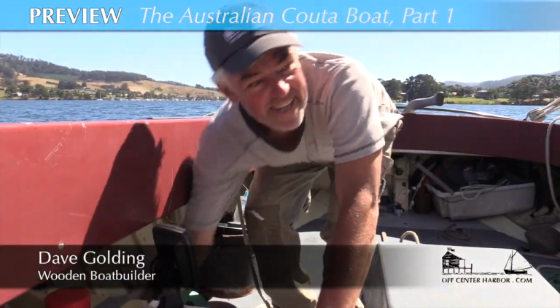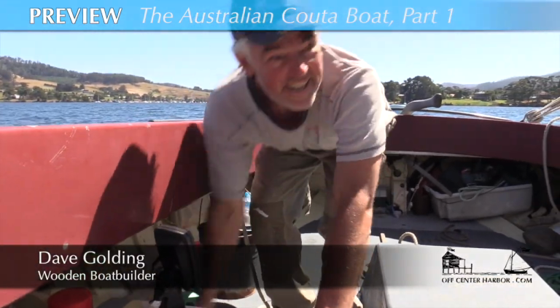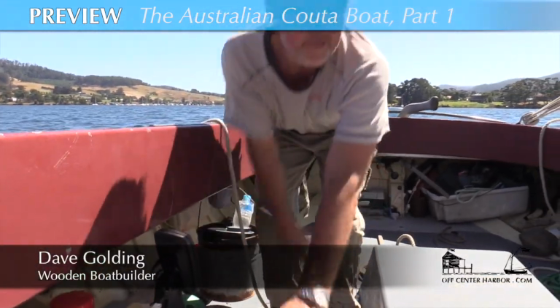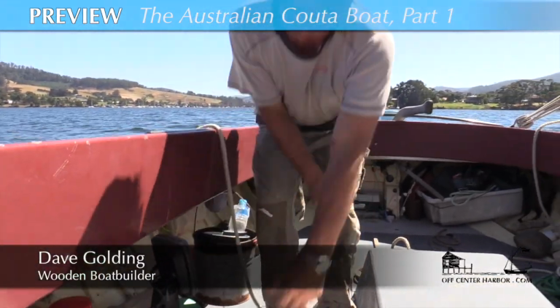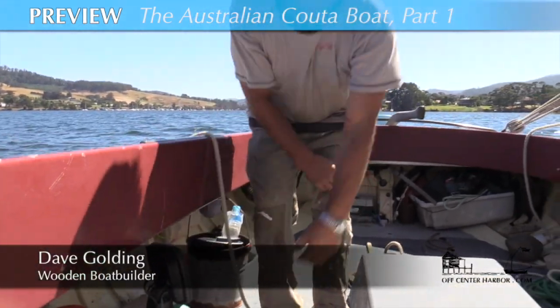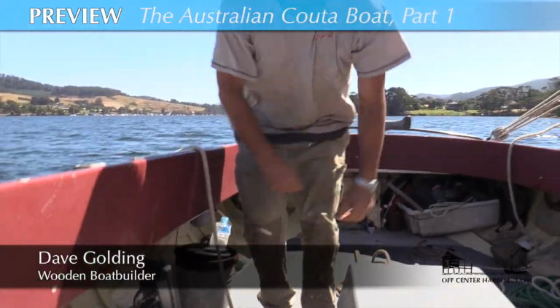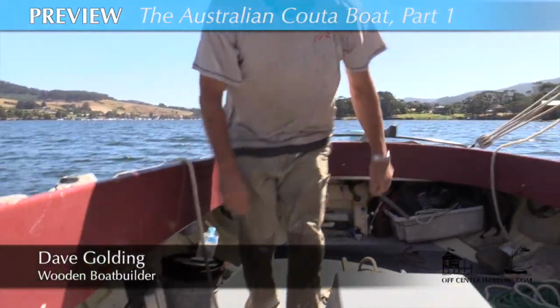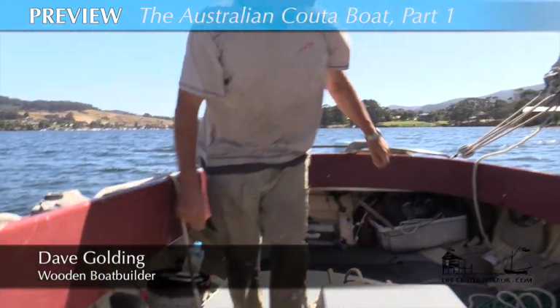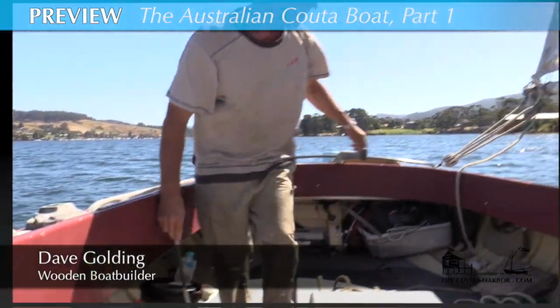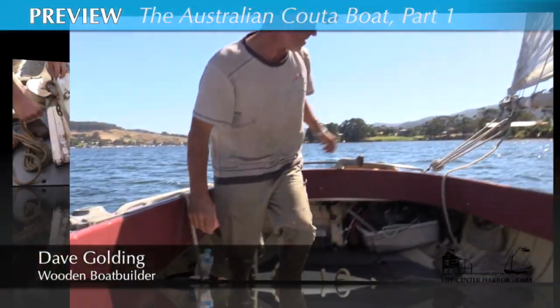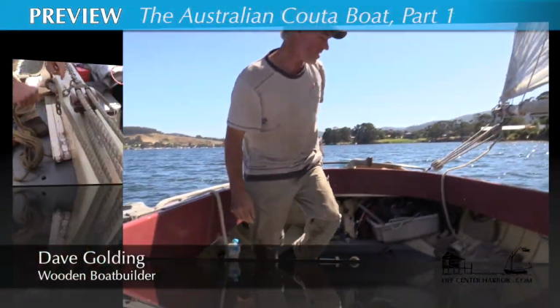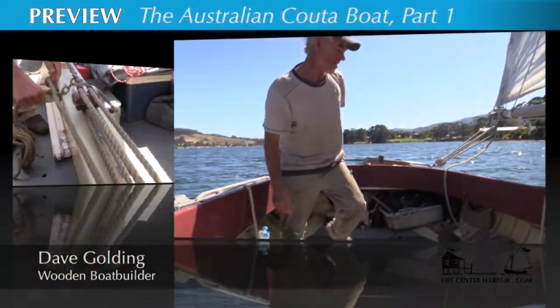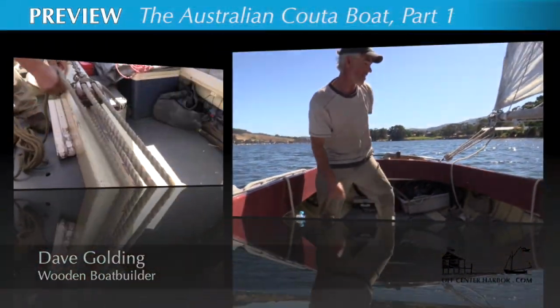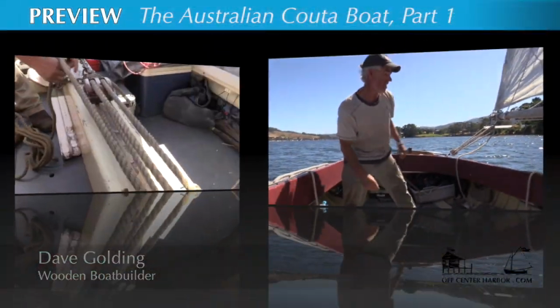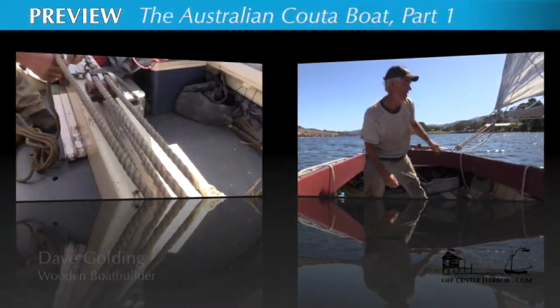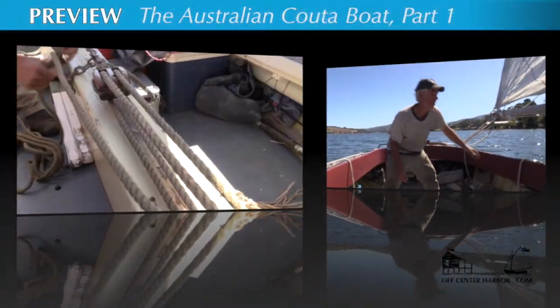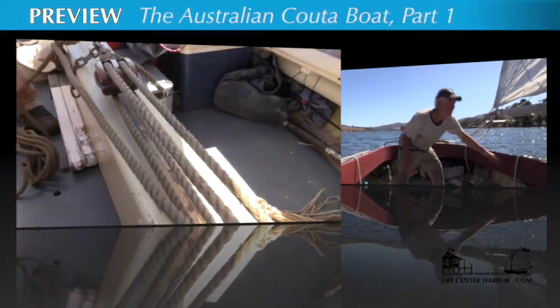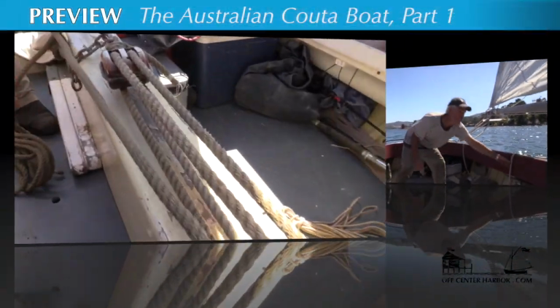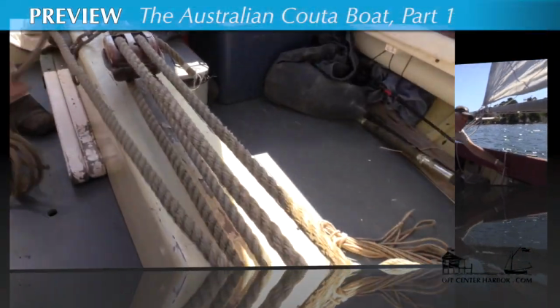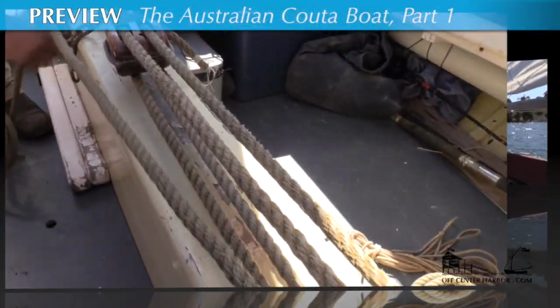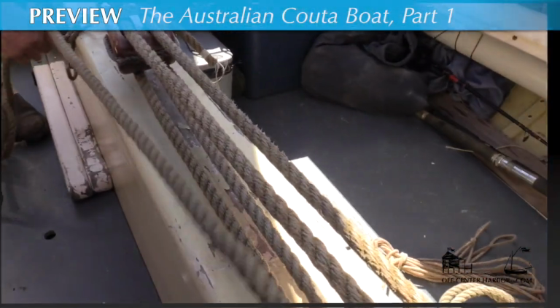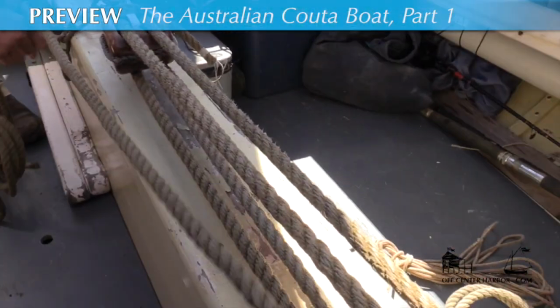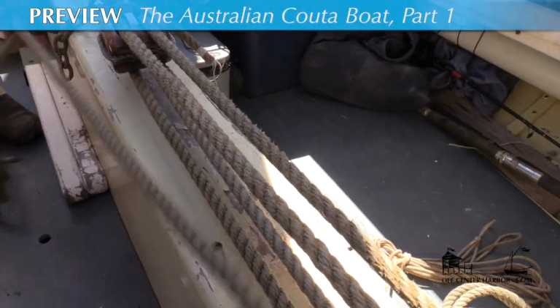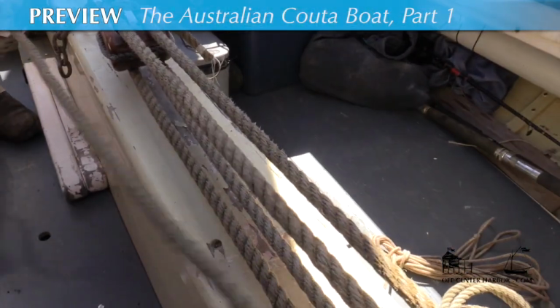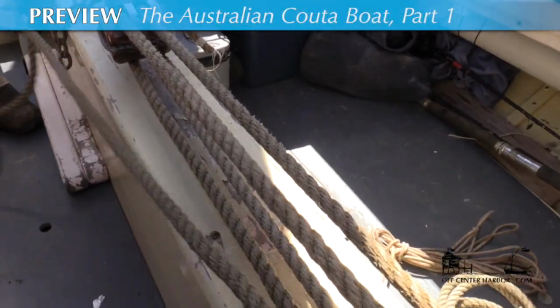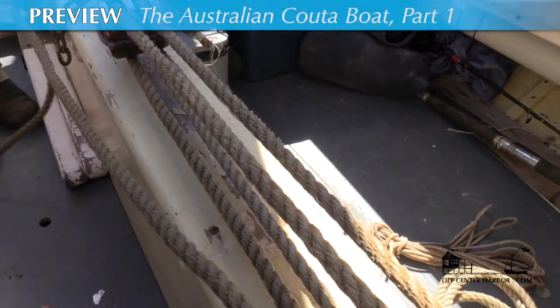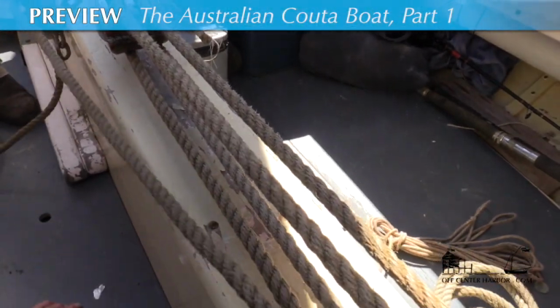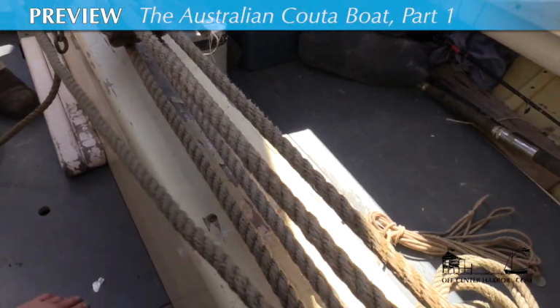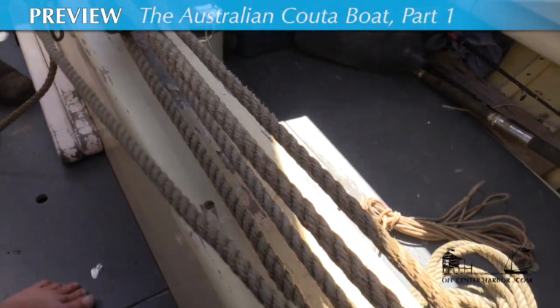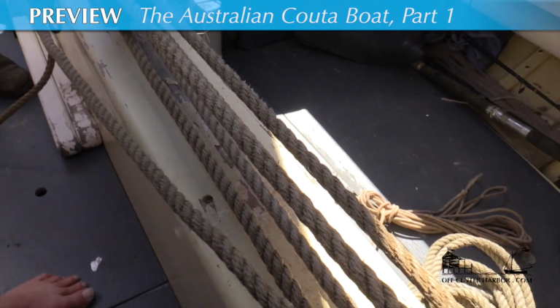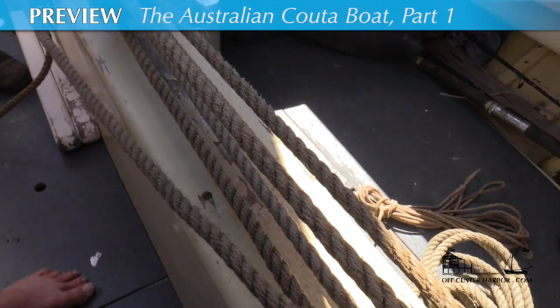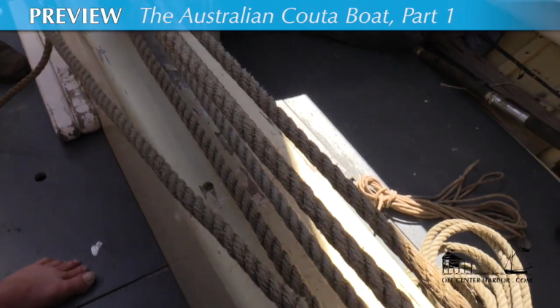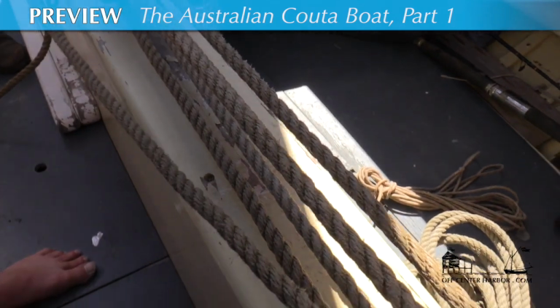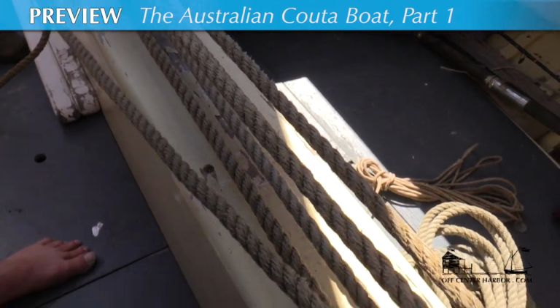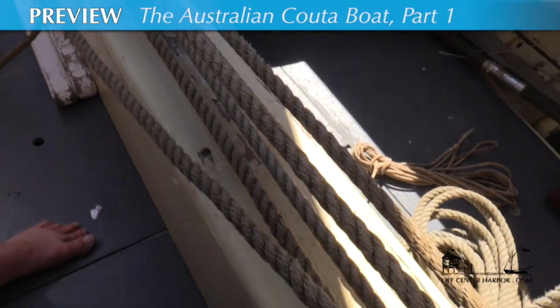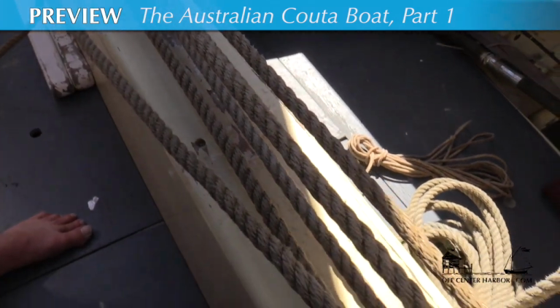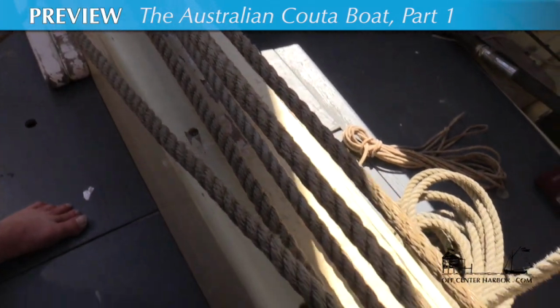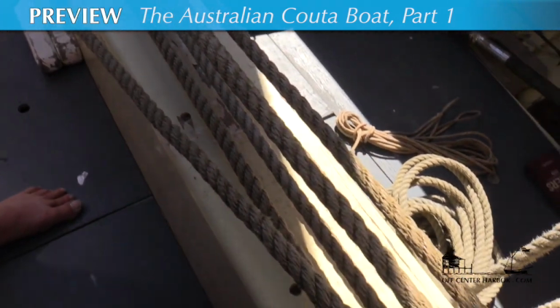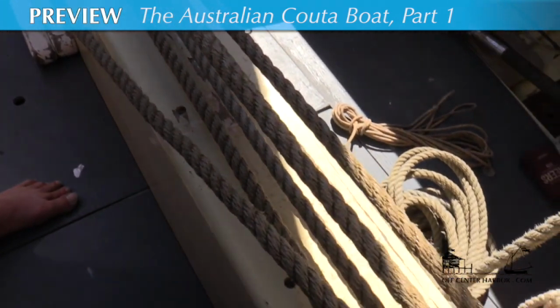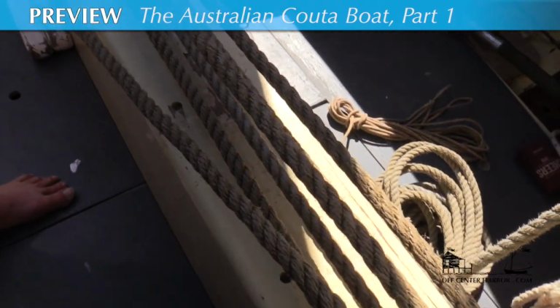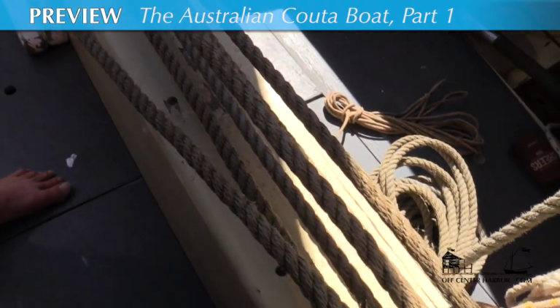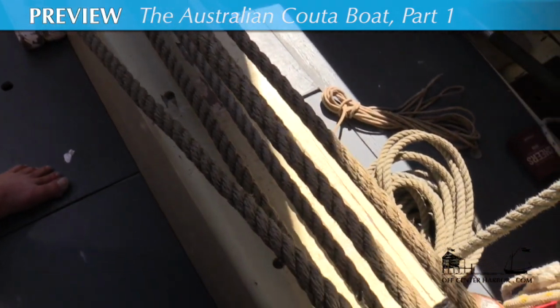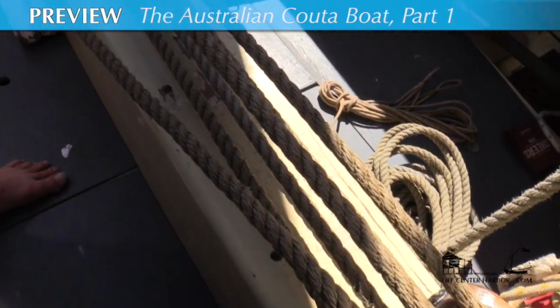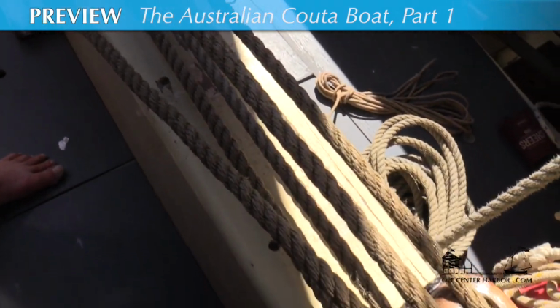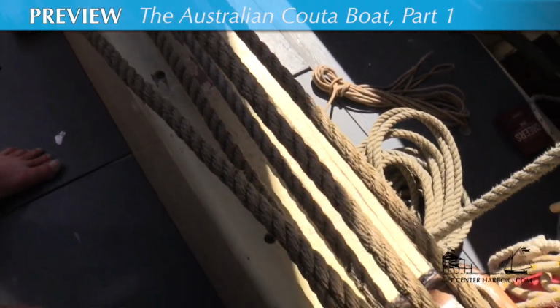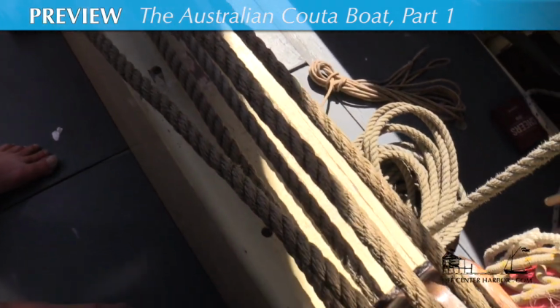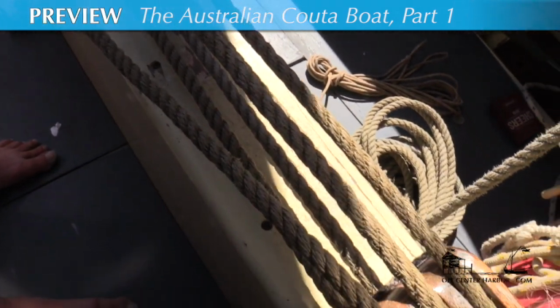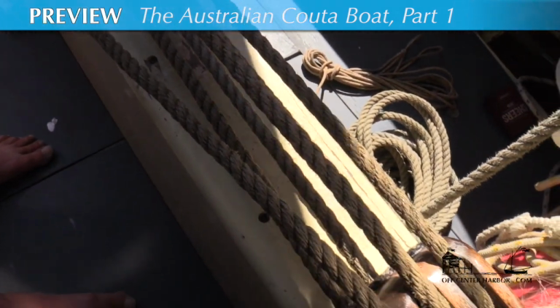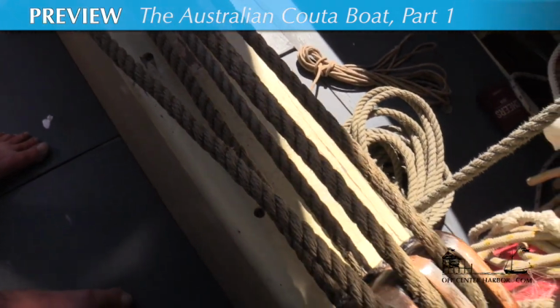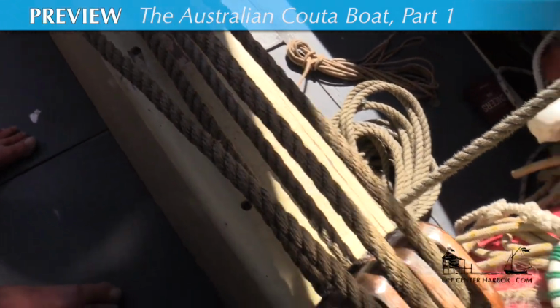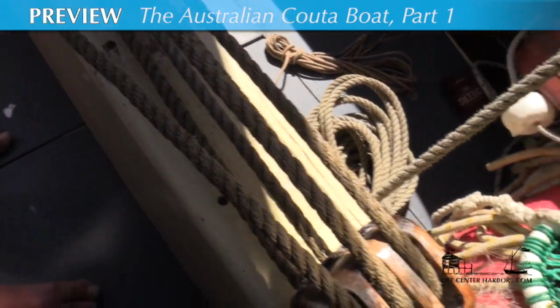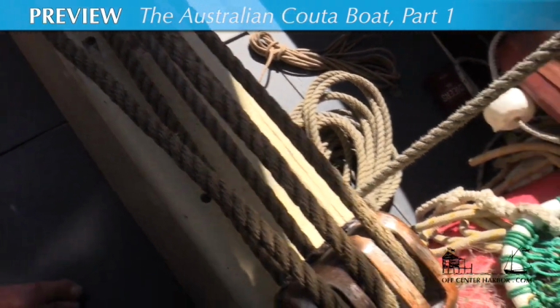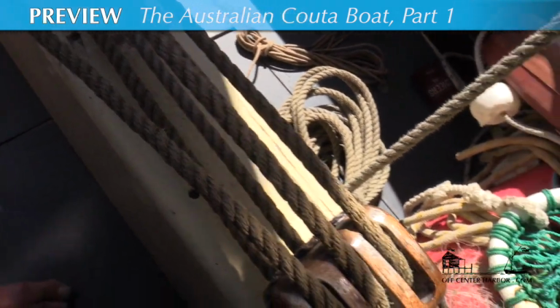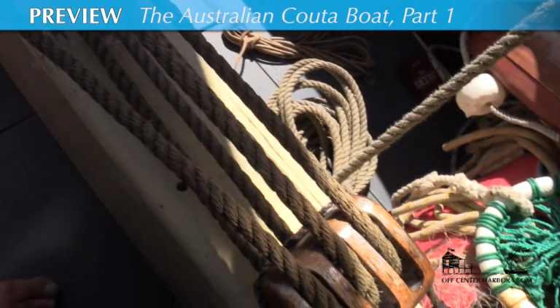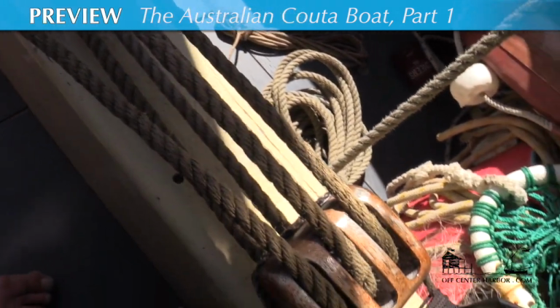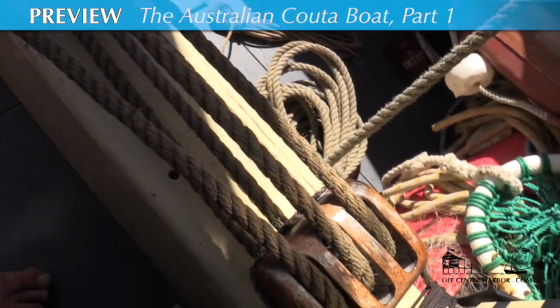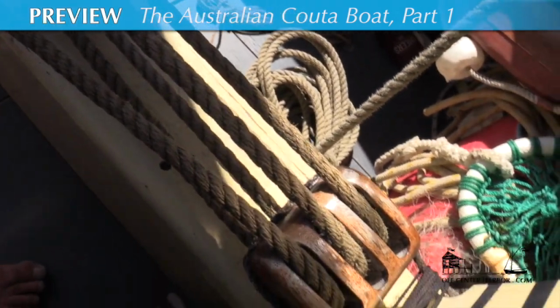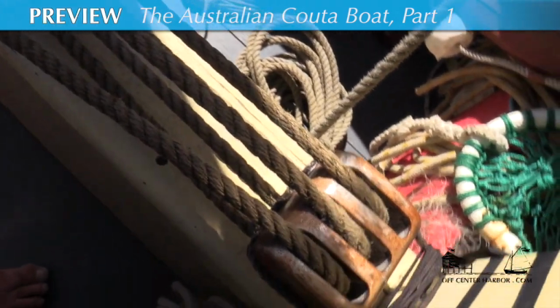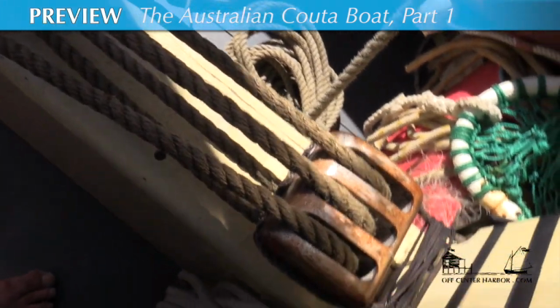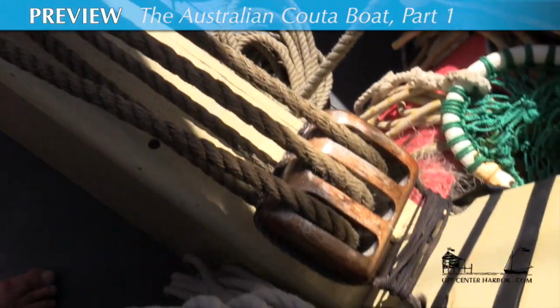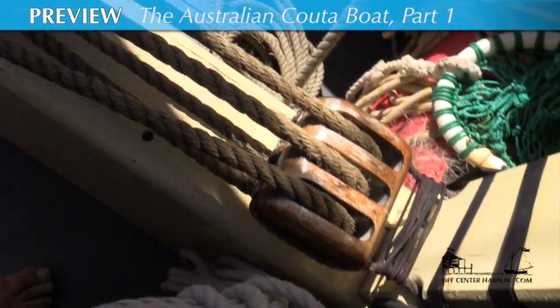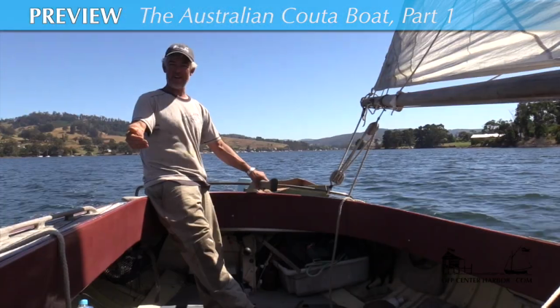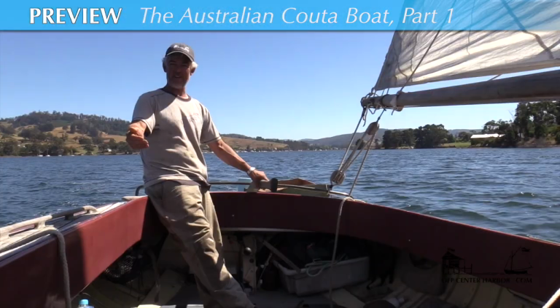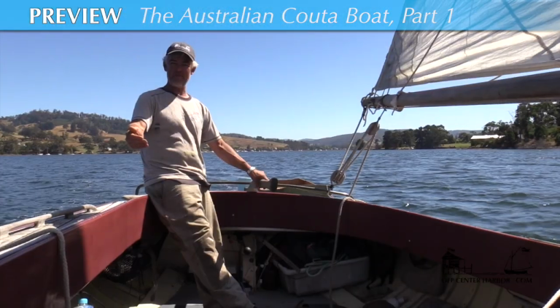Get rid of the noise. Pass me your mobile phone — got to throw that overboard. You can swim if you want, or you can come fishing.